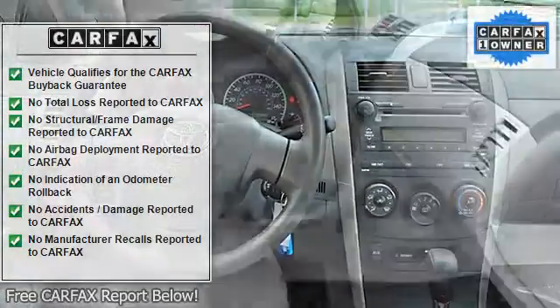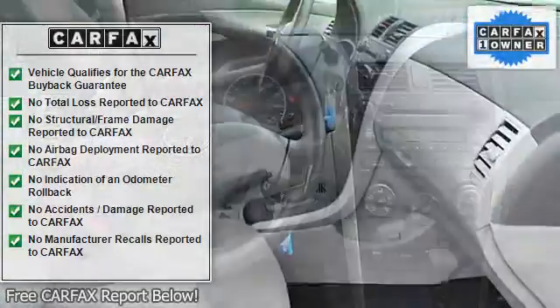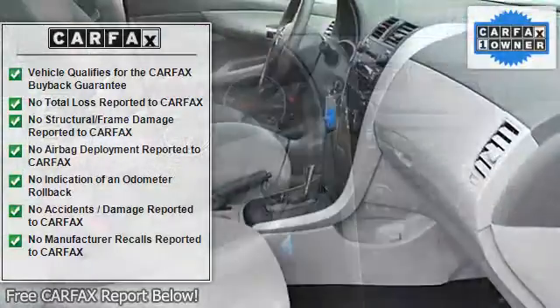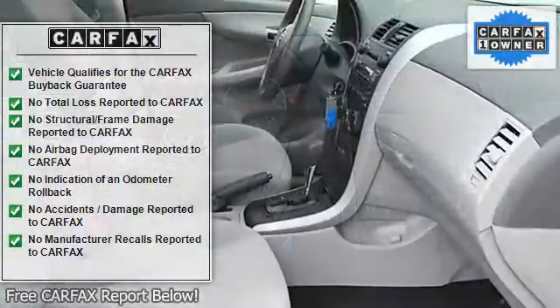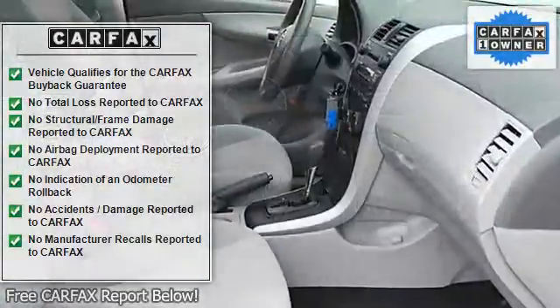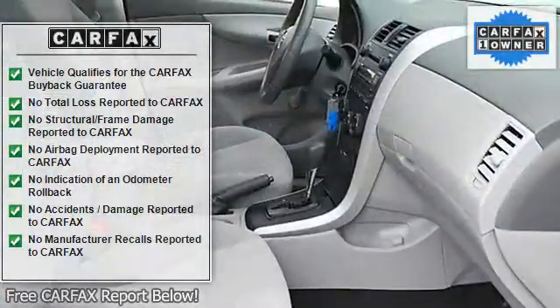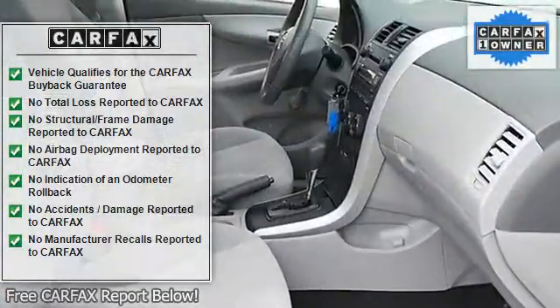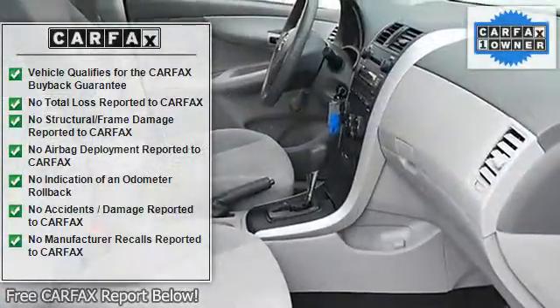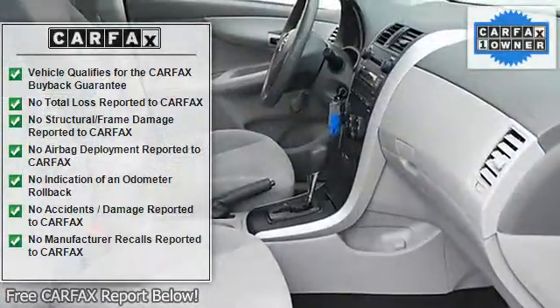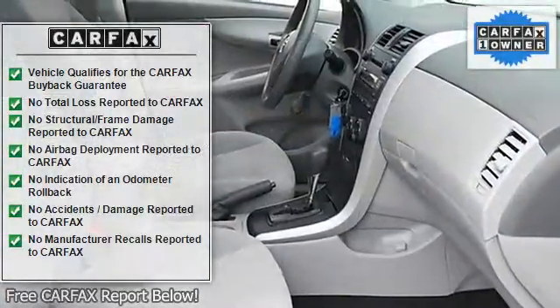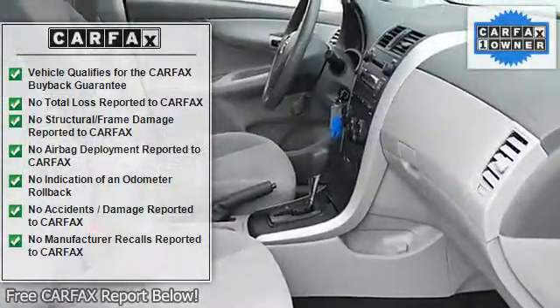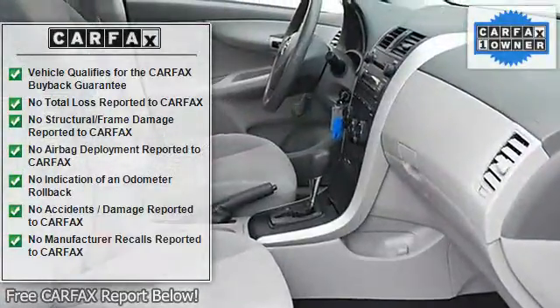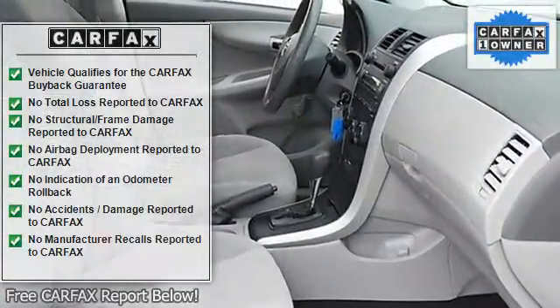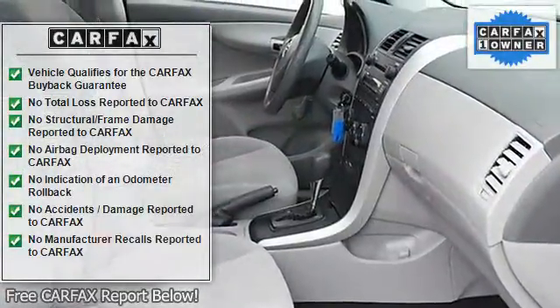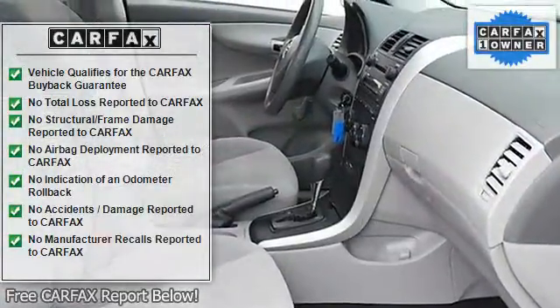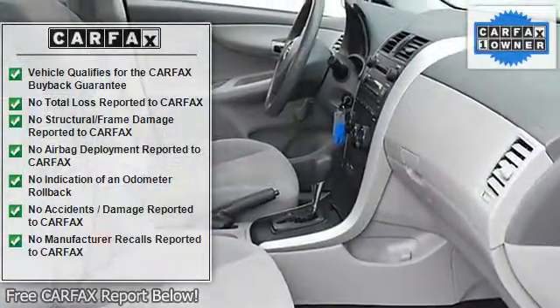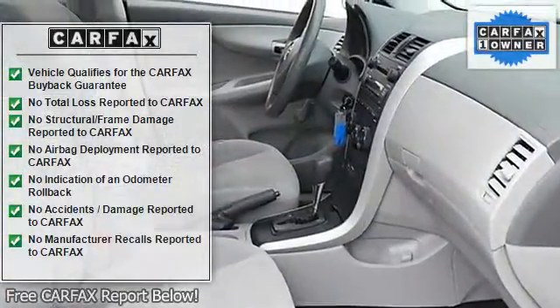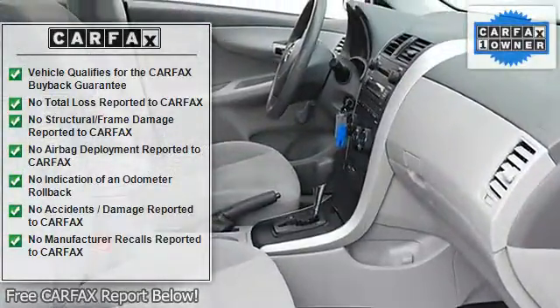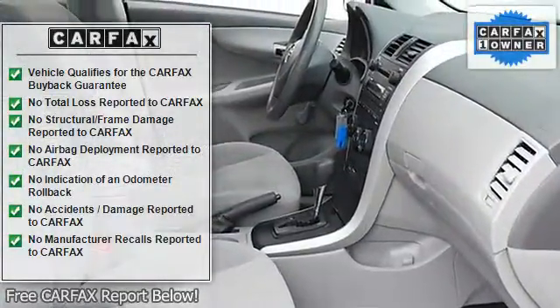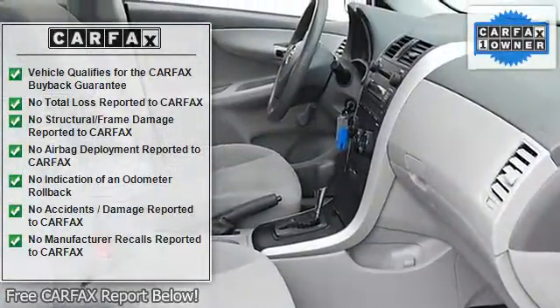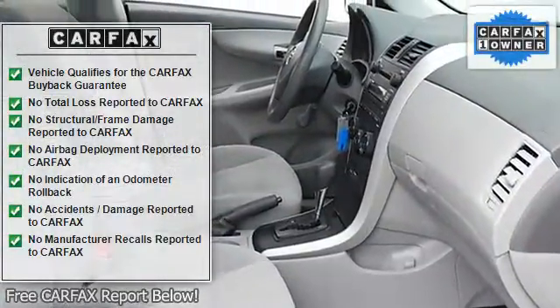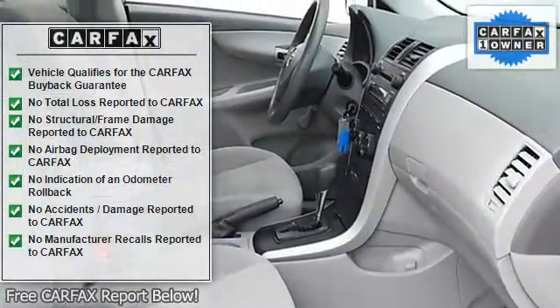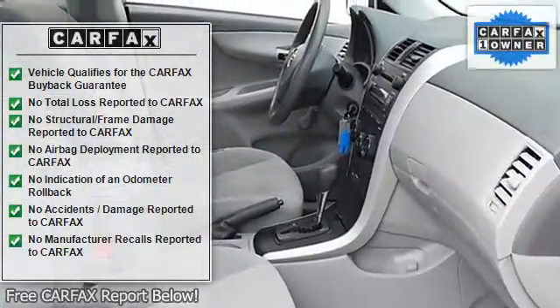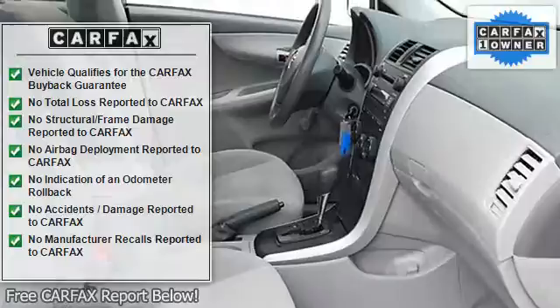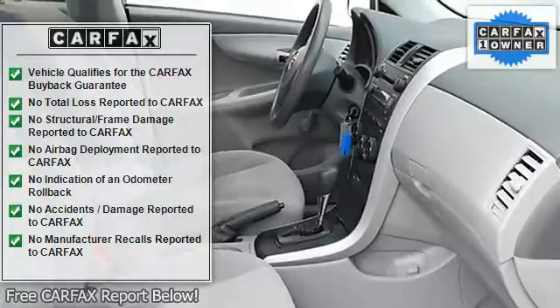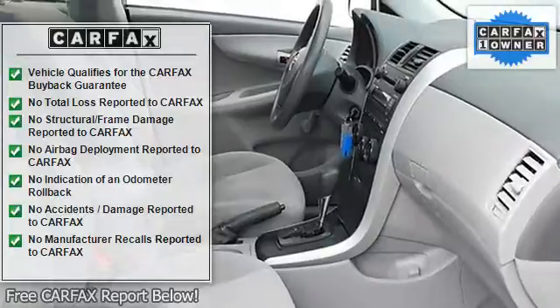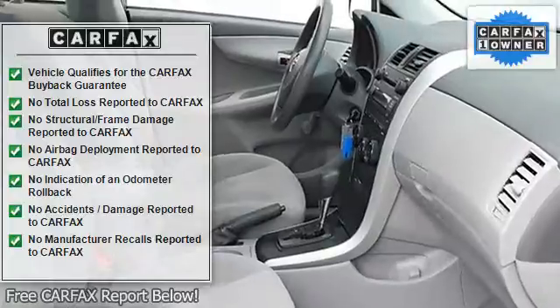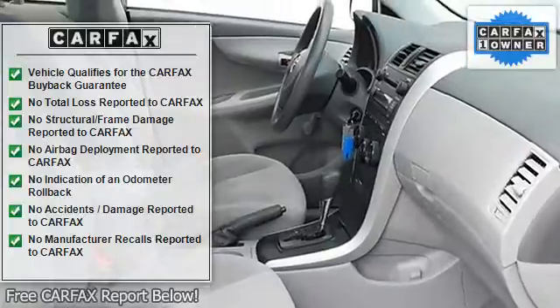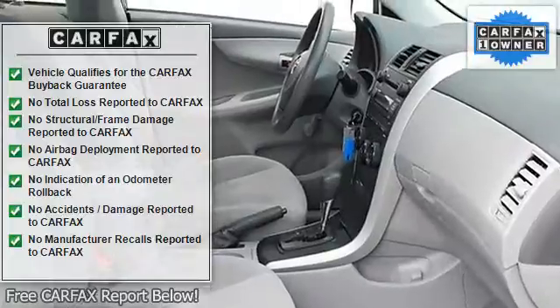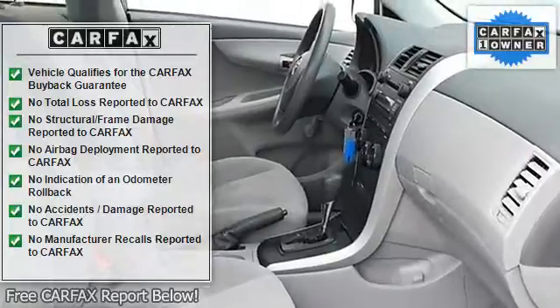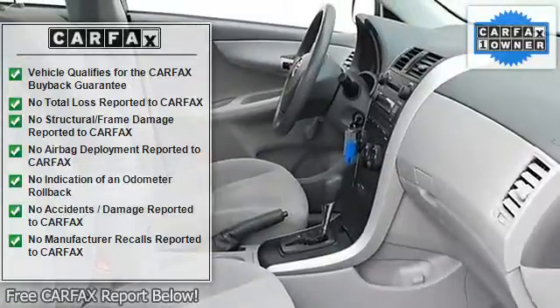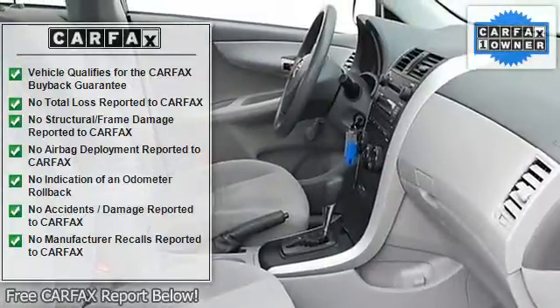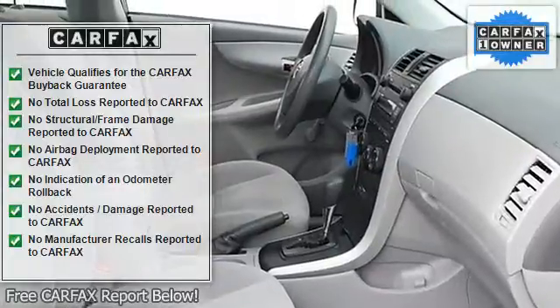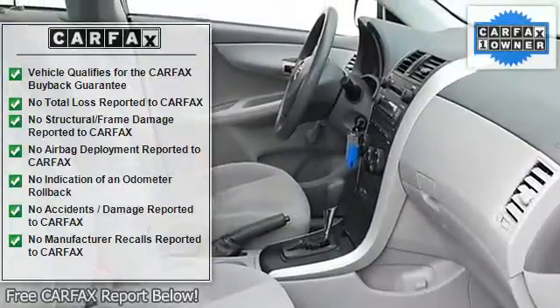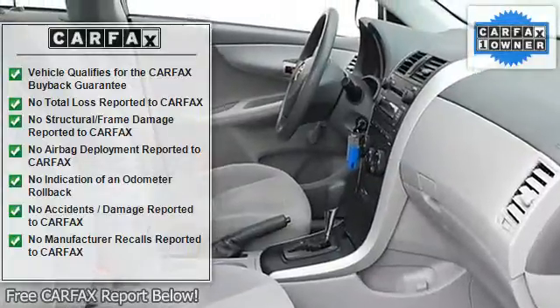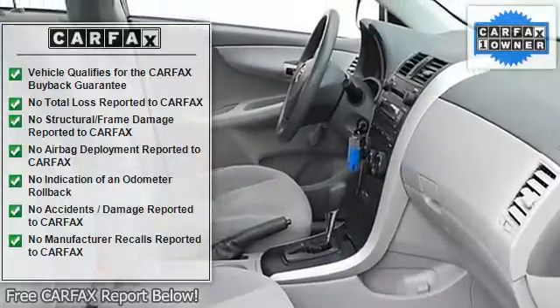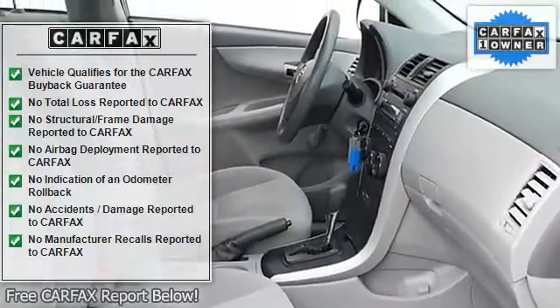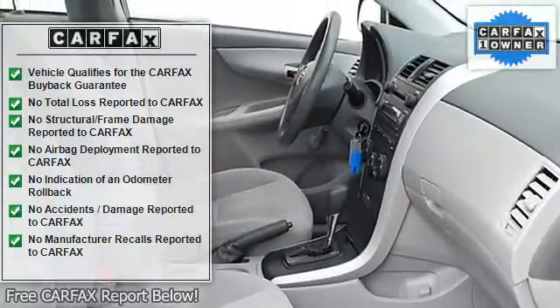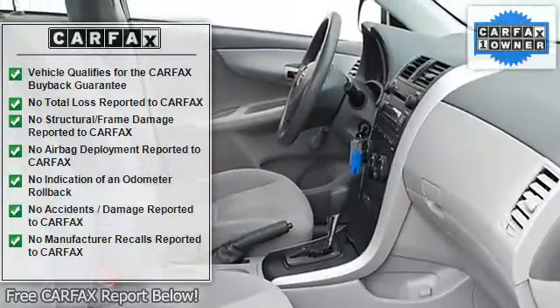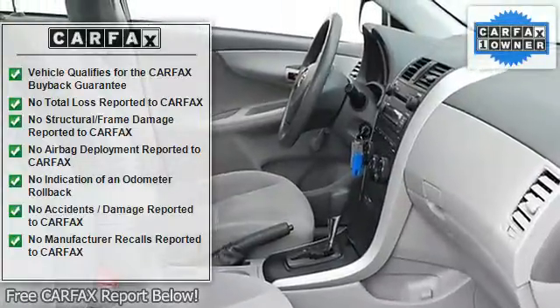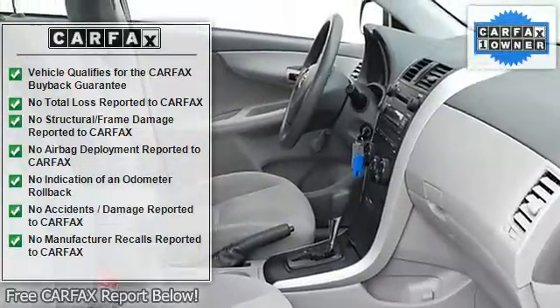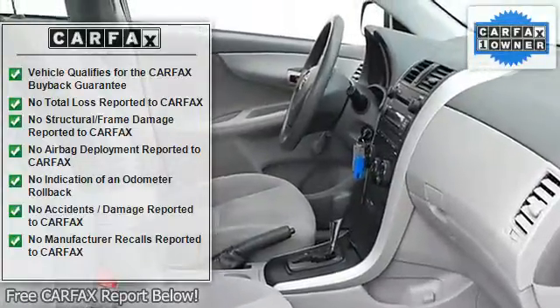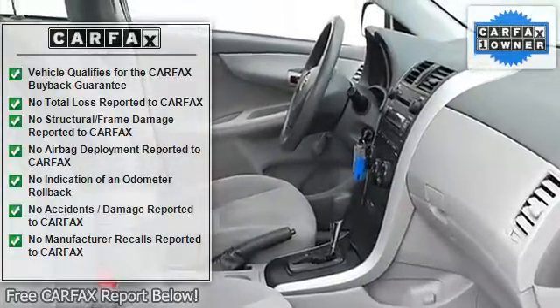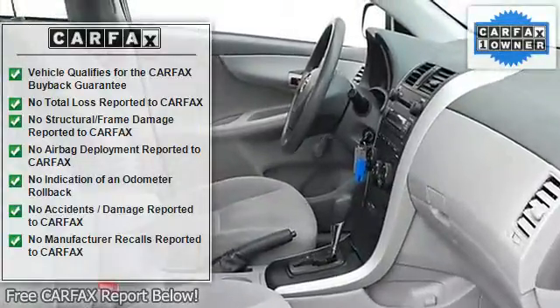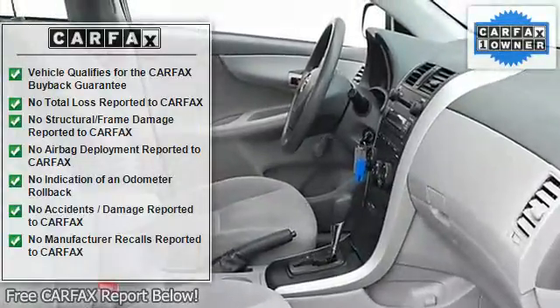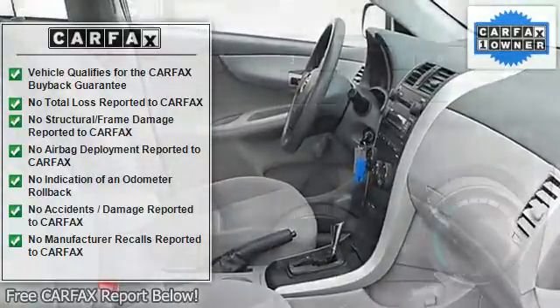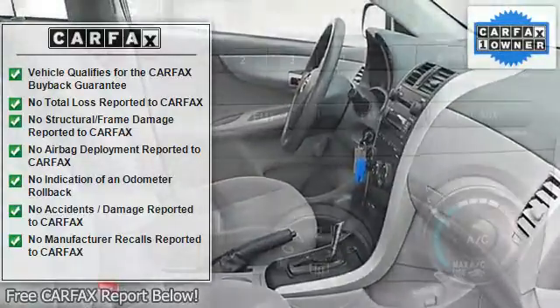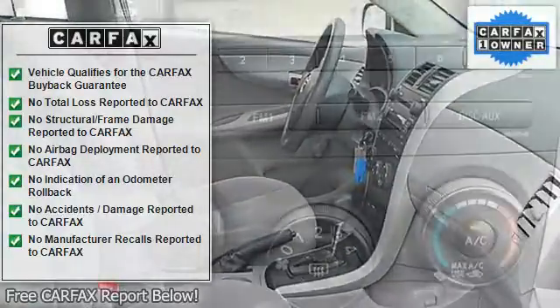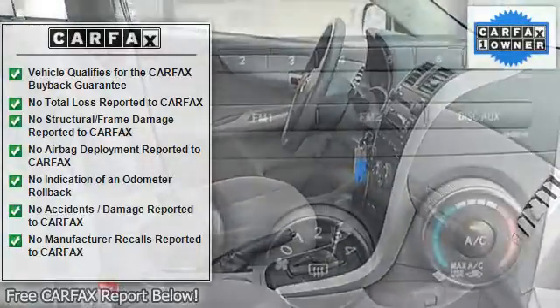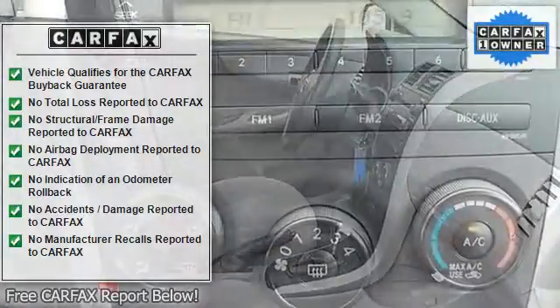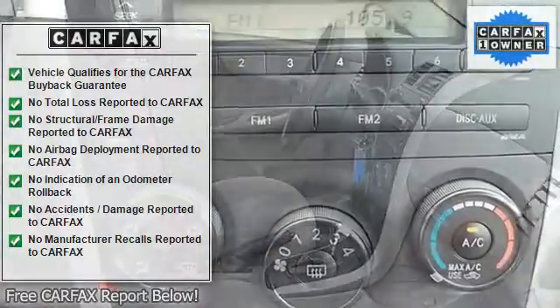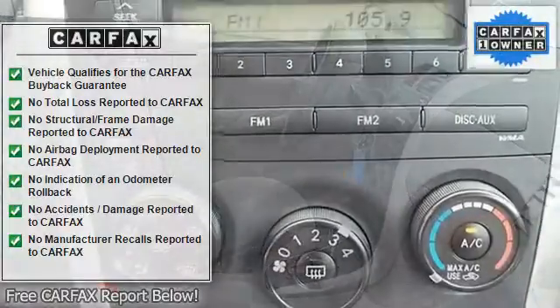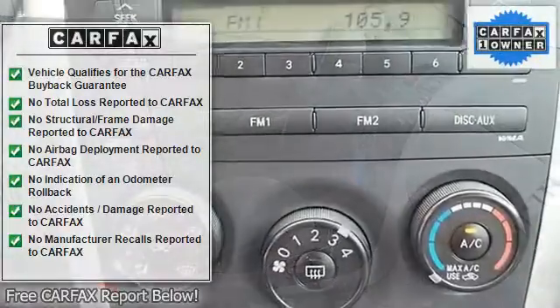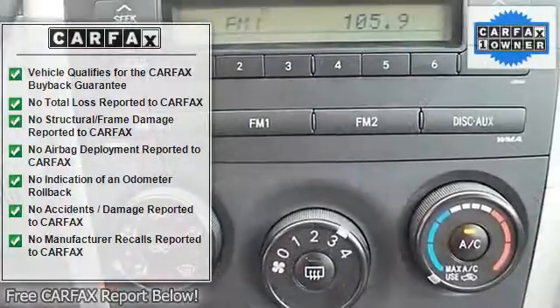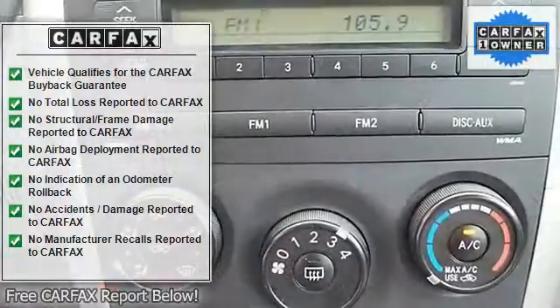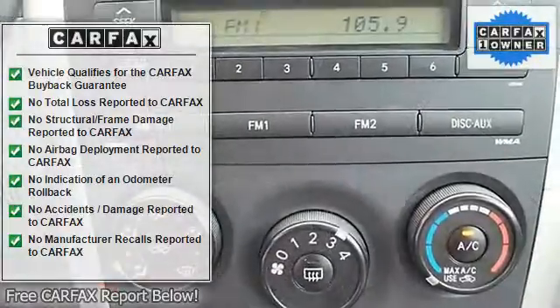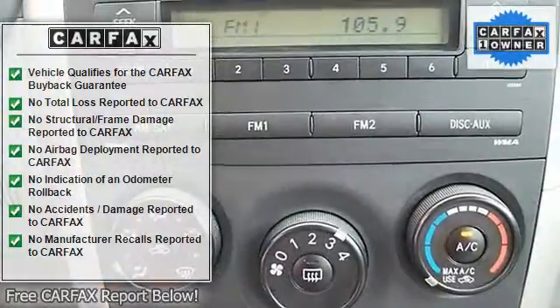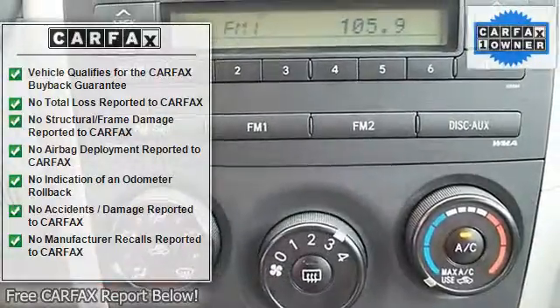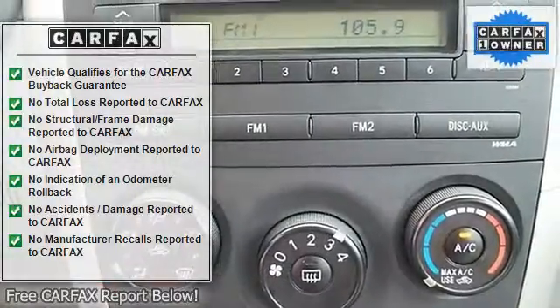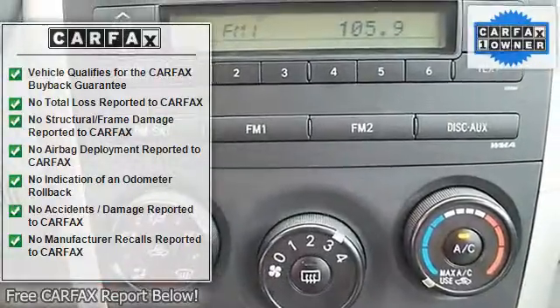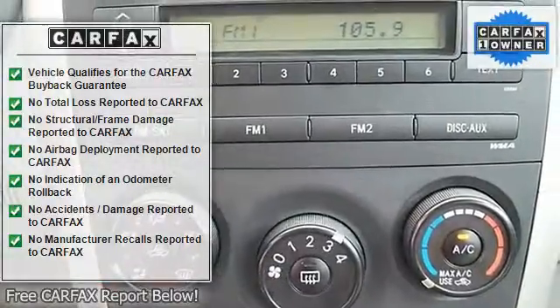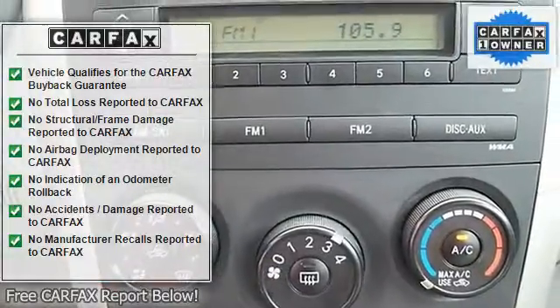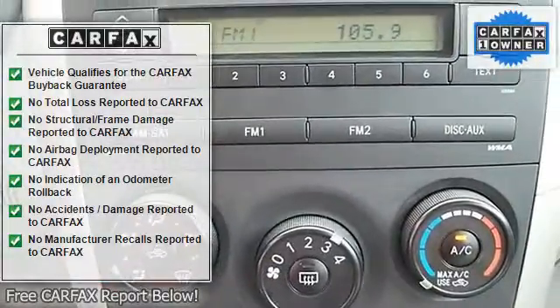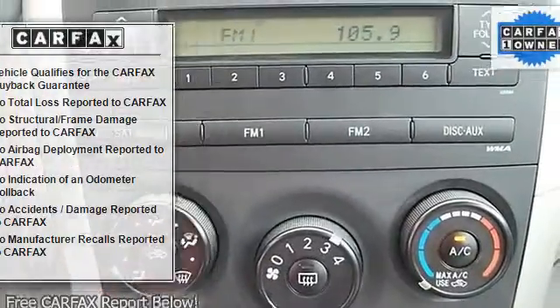Cloth seats, bucket seats, pass through rear seat, second row bench seat, adjustable steering wheel.